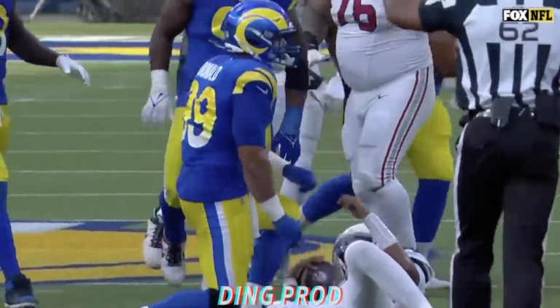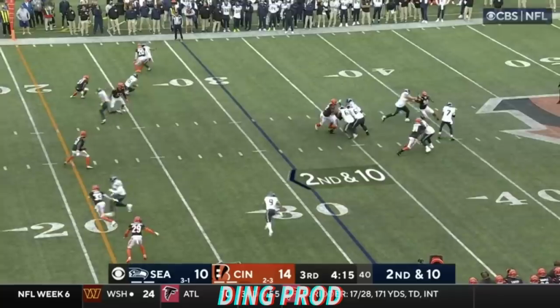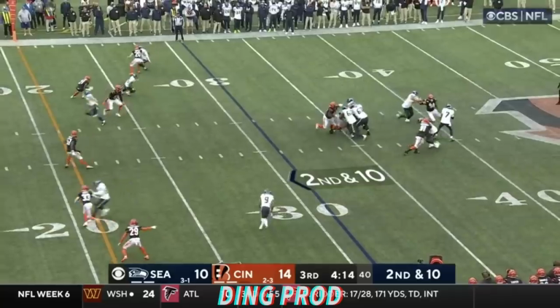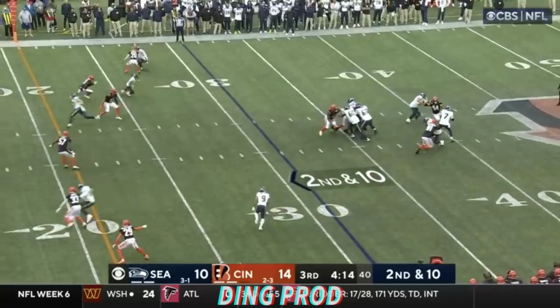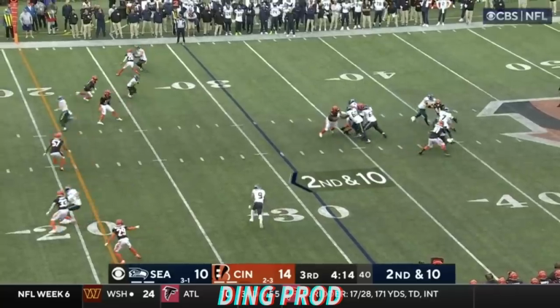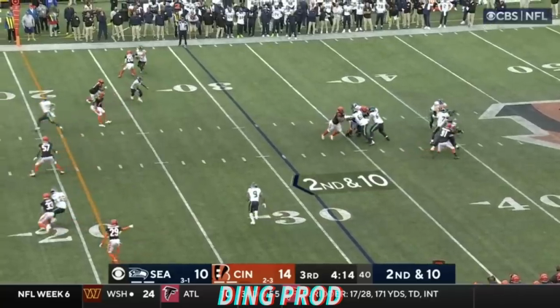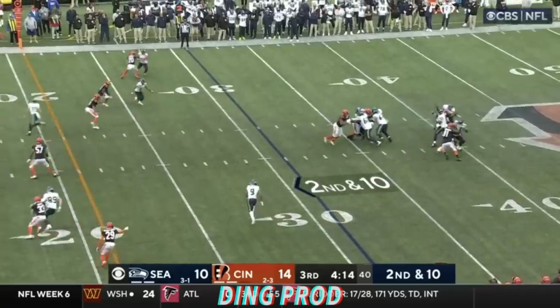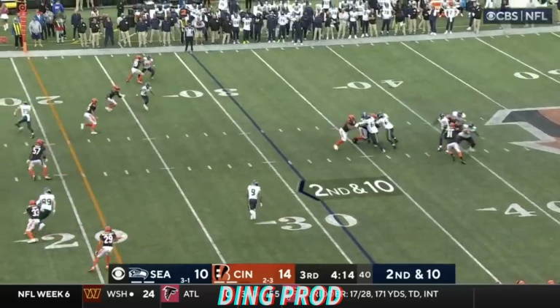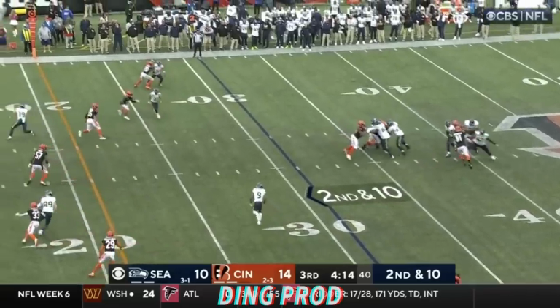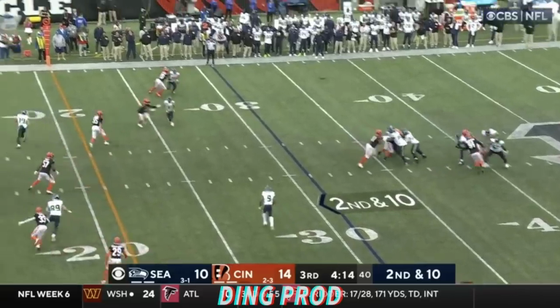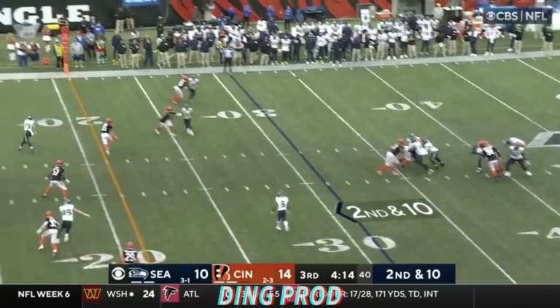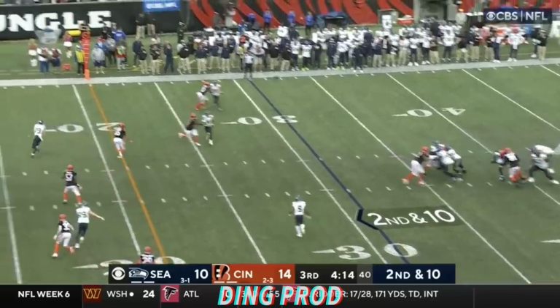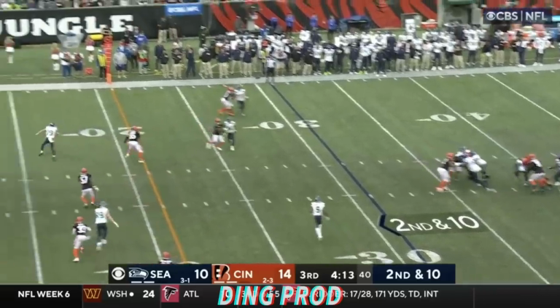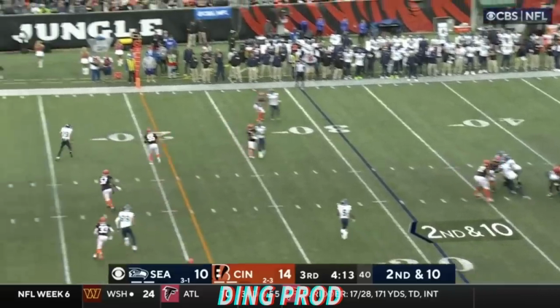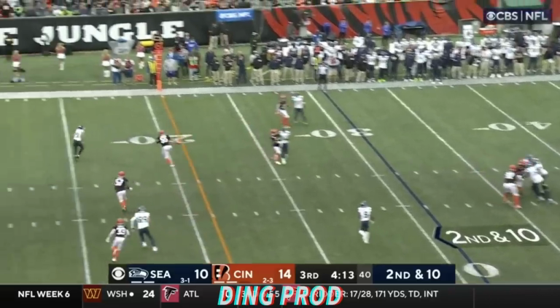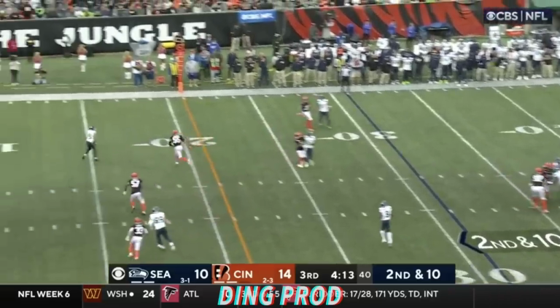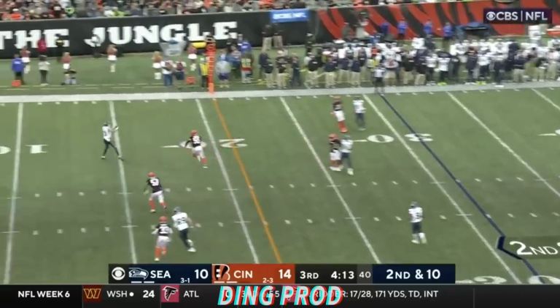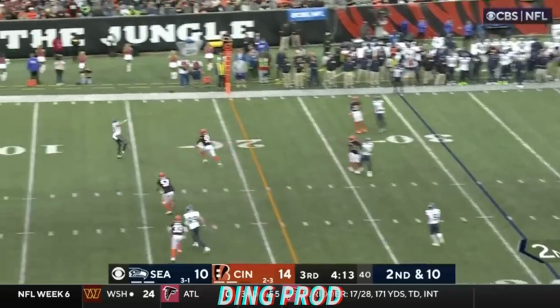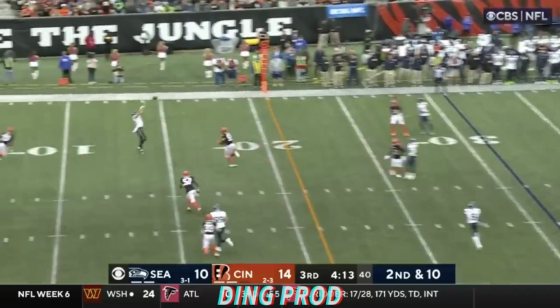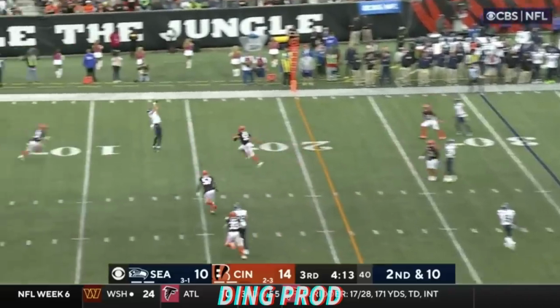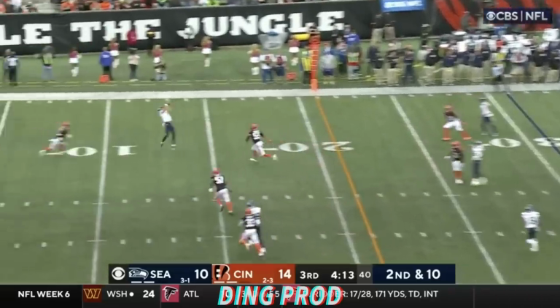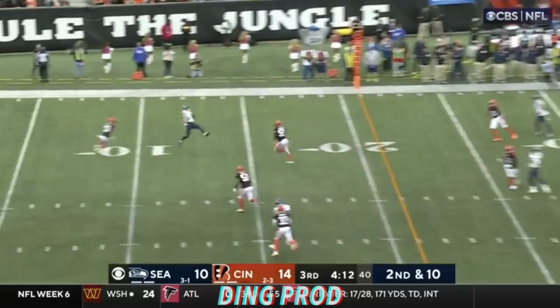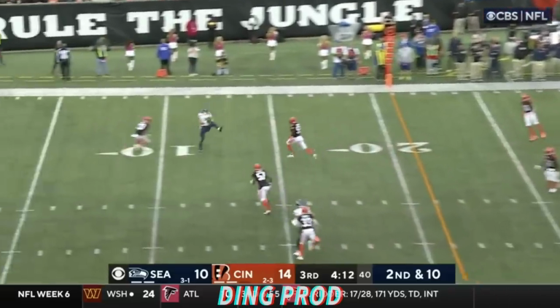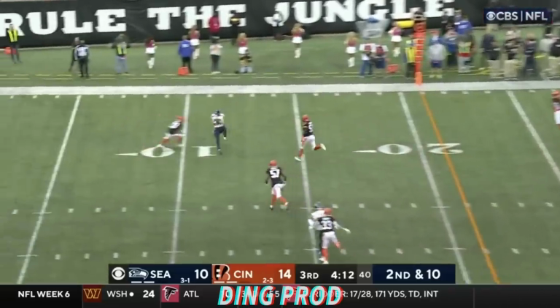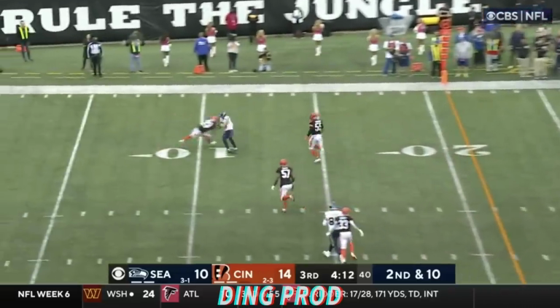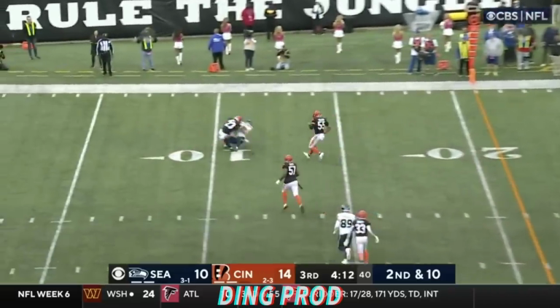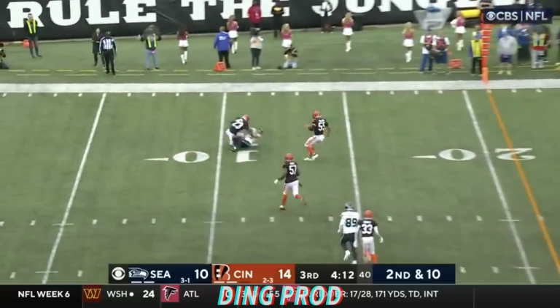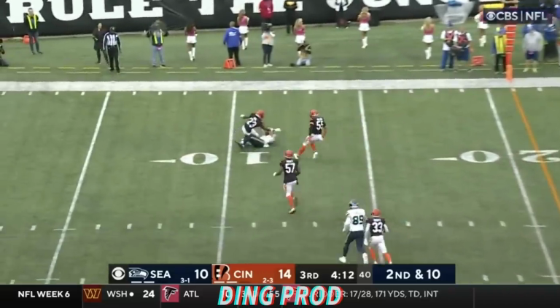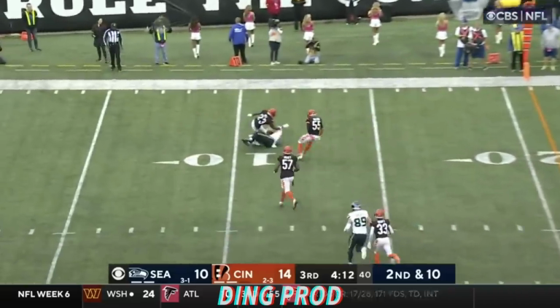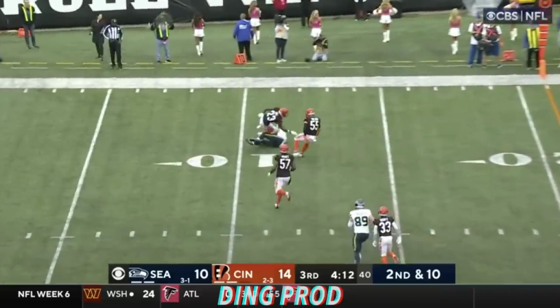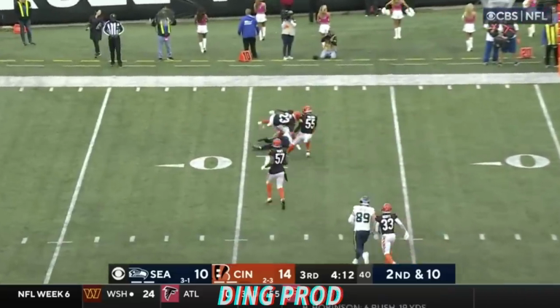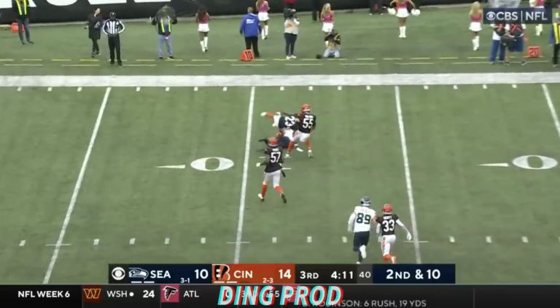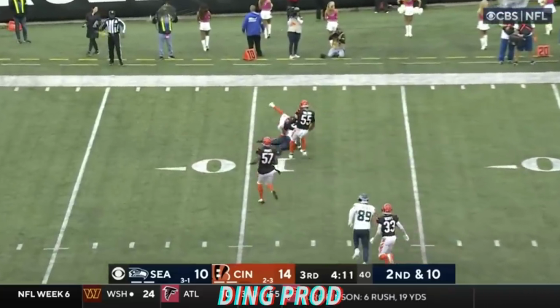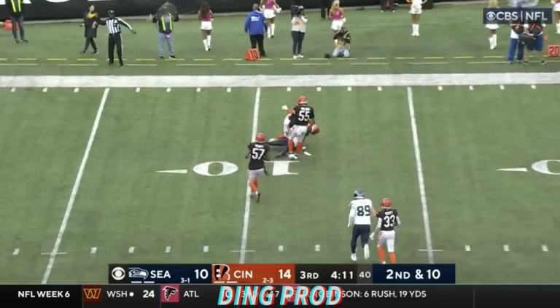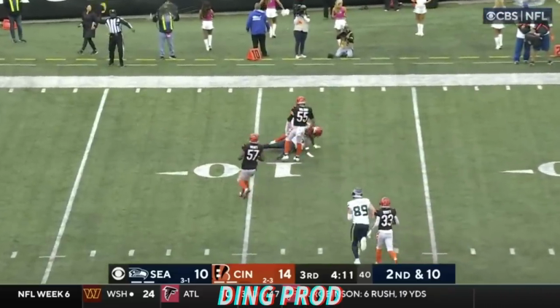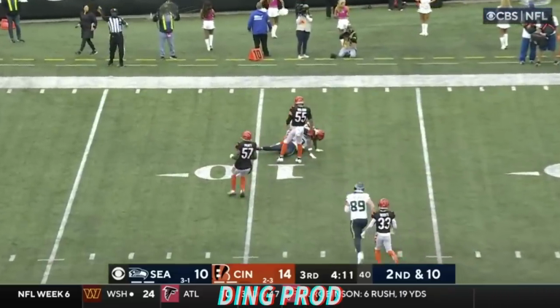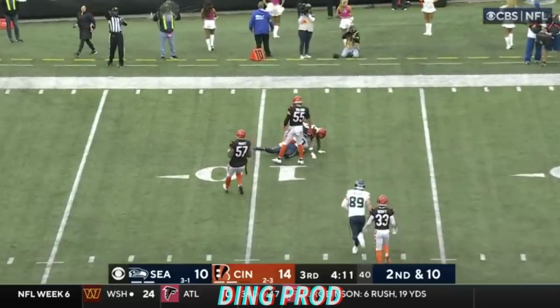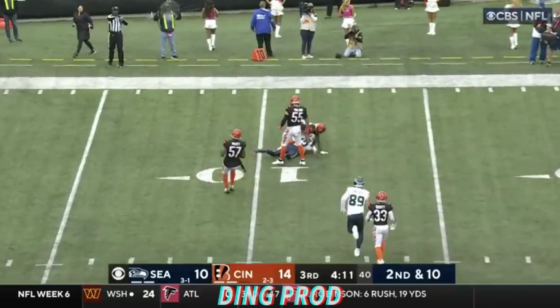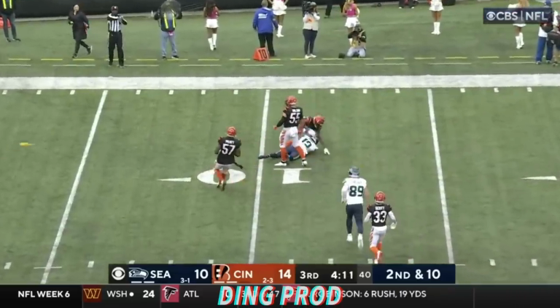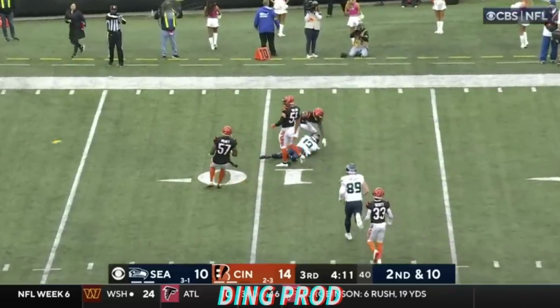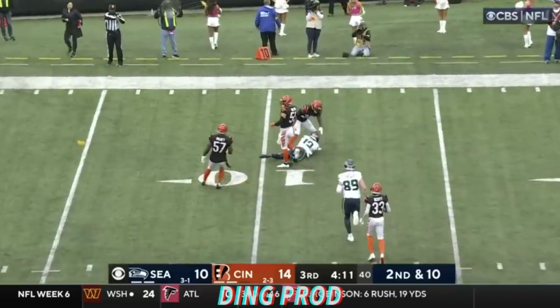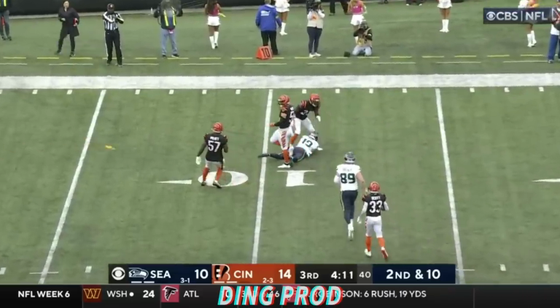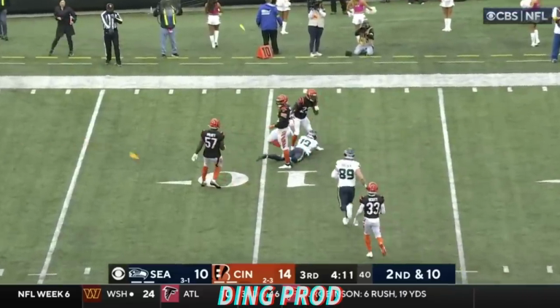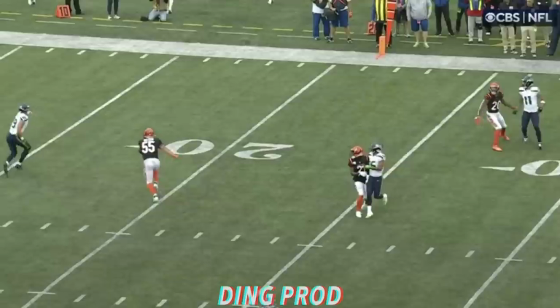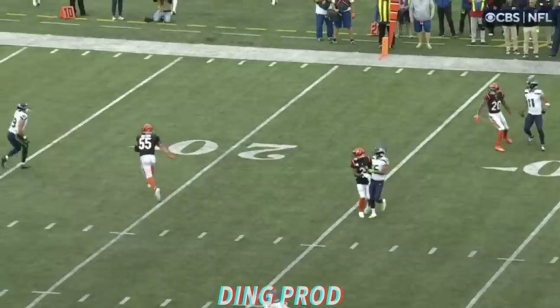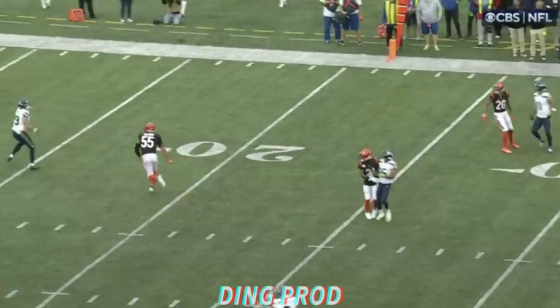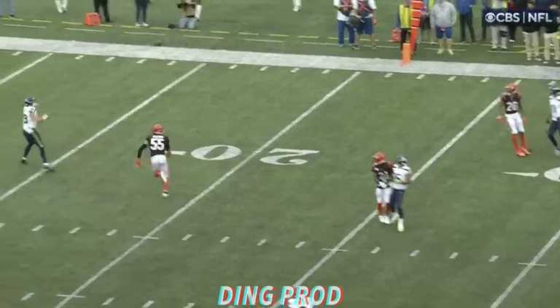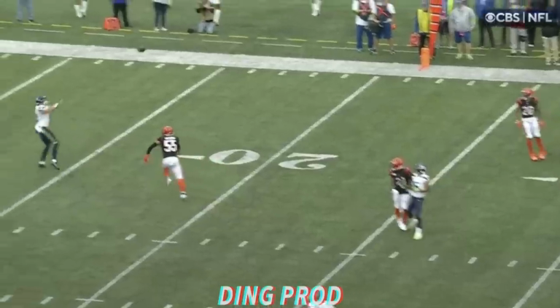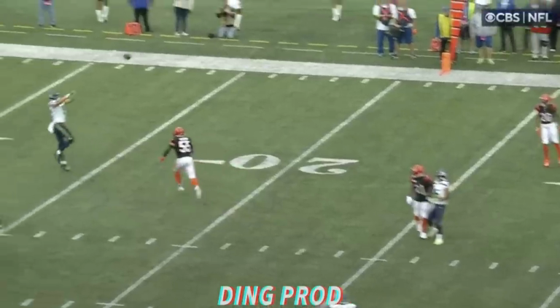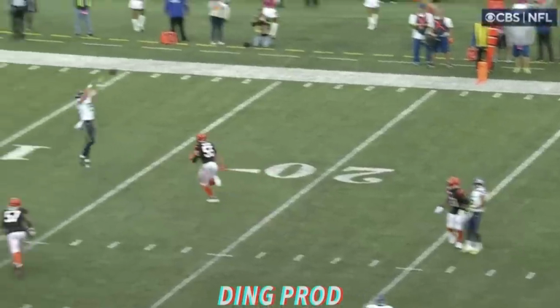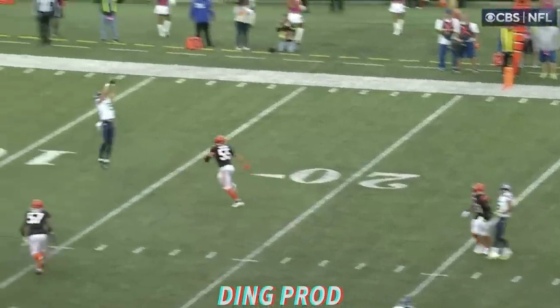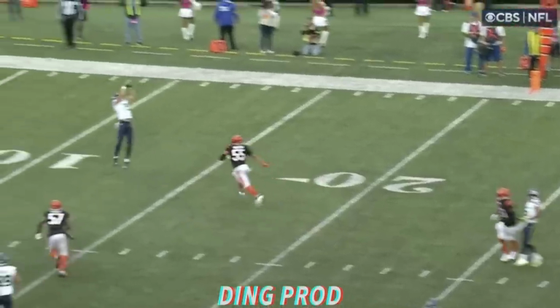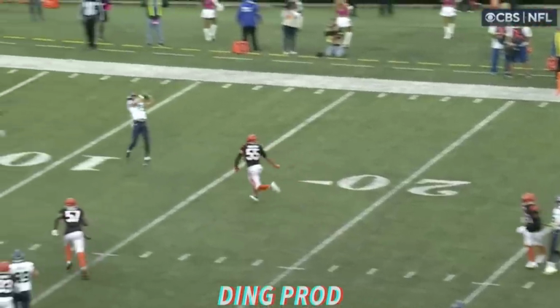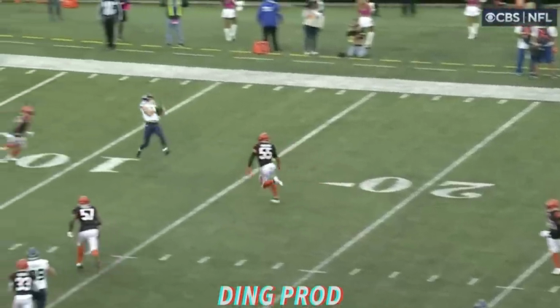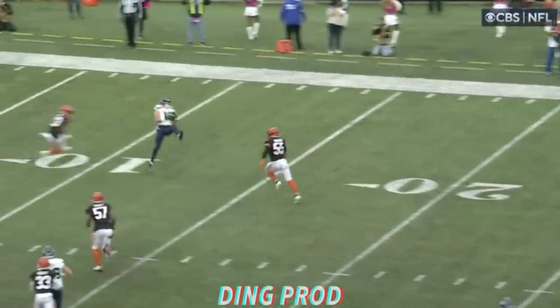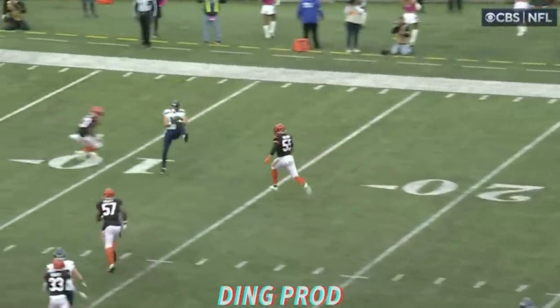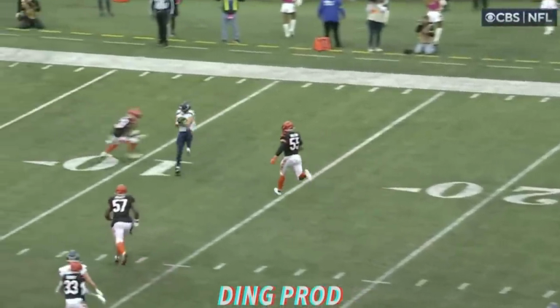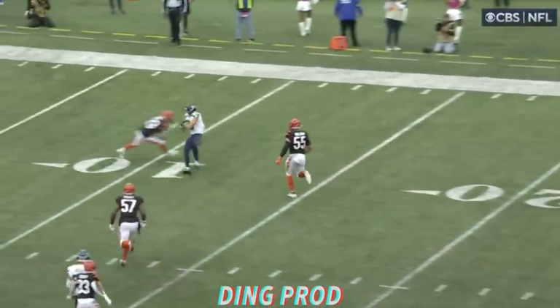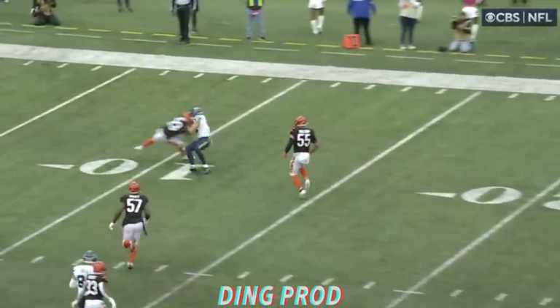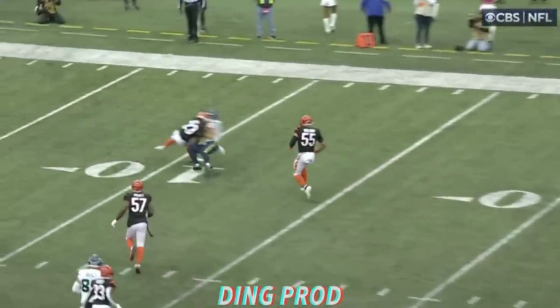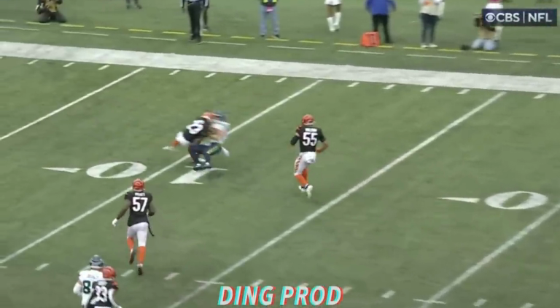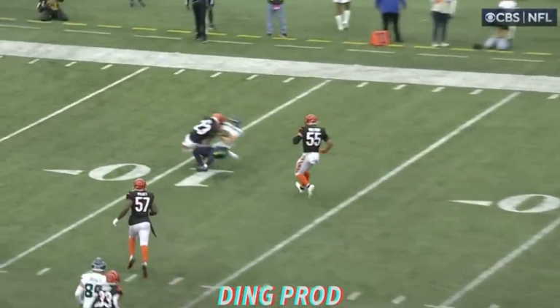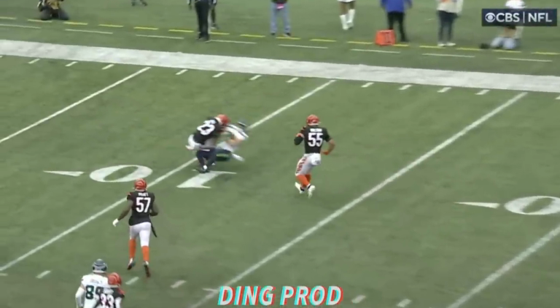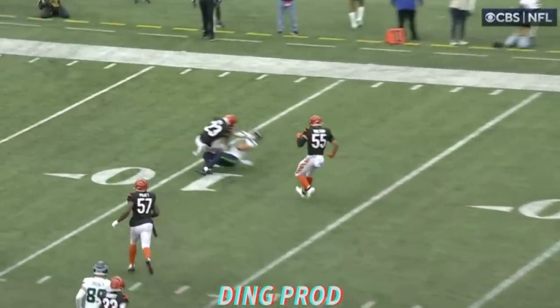Smith with the deep drop. Smith loads it up — caught. Big hit at the 11 on Bobo.